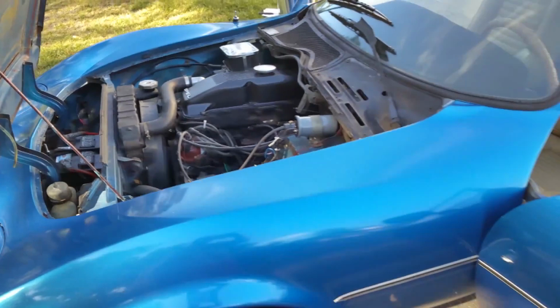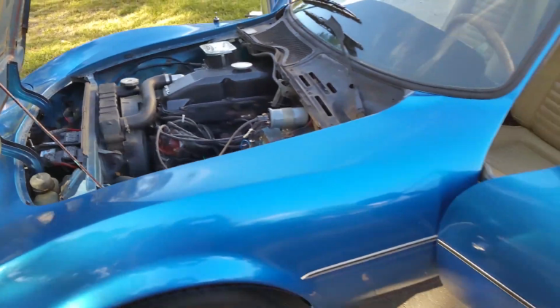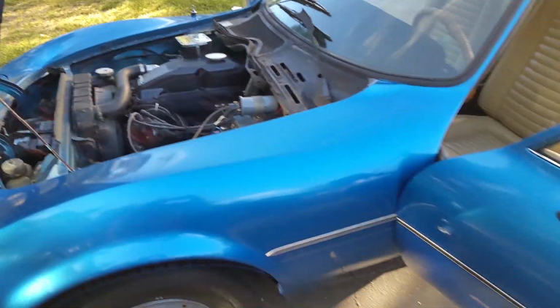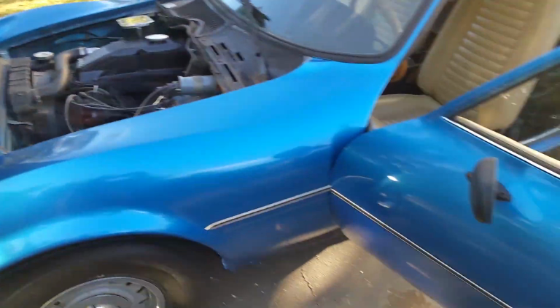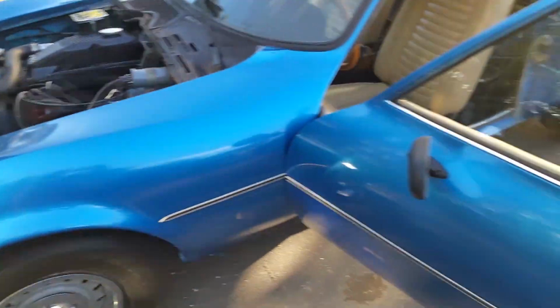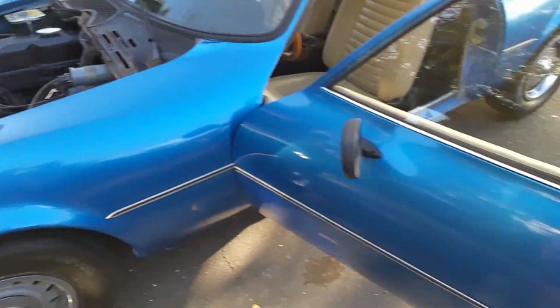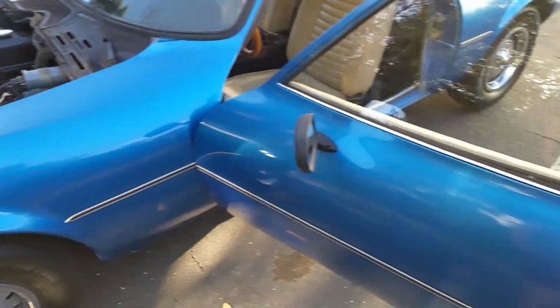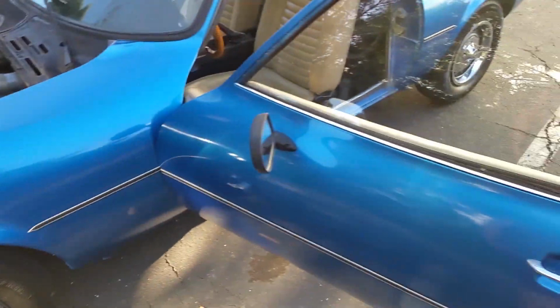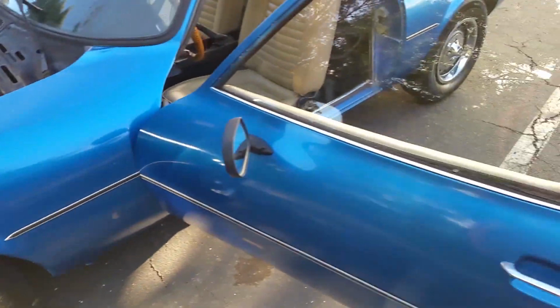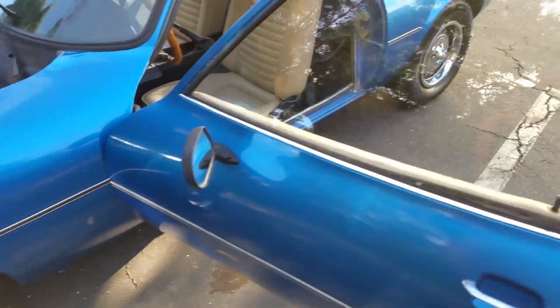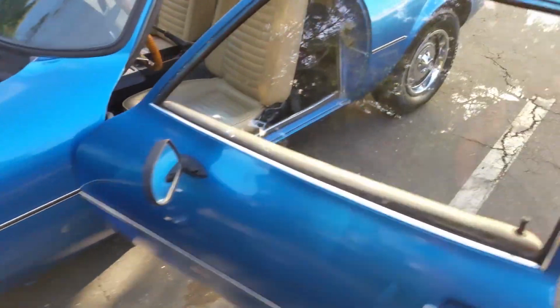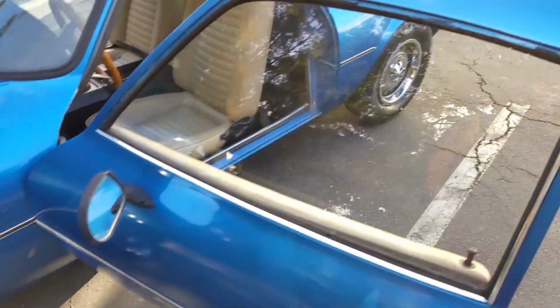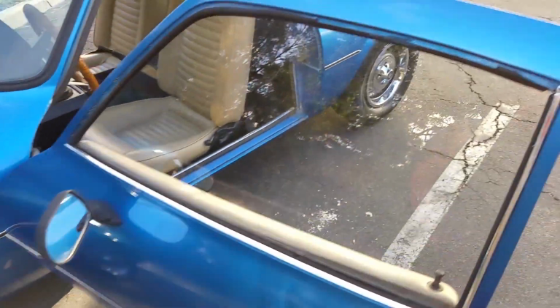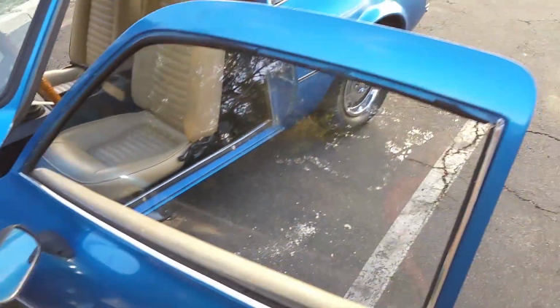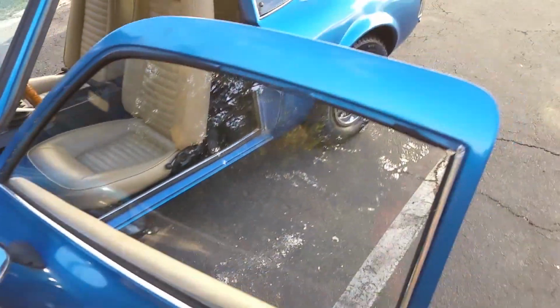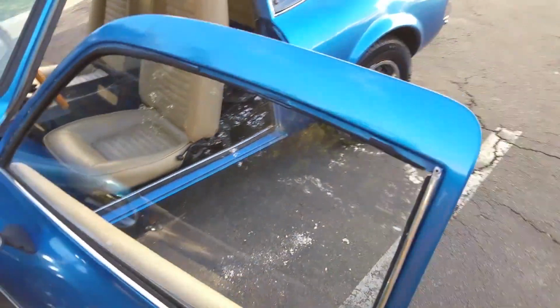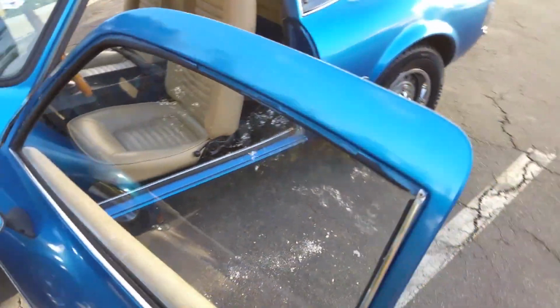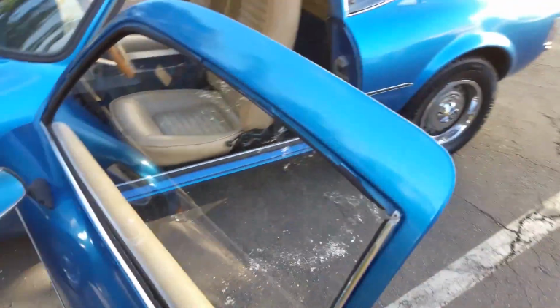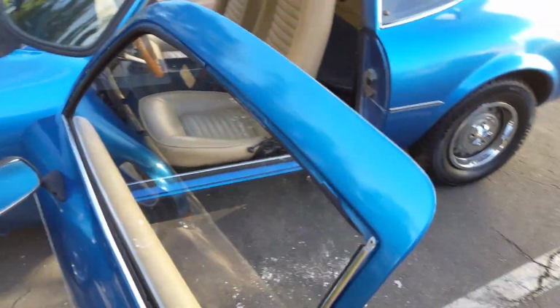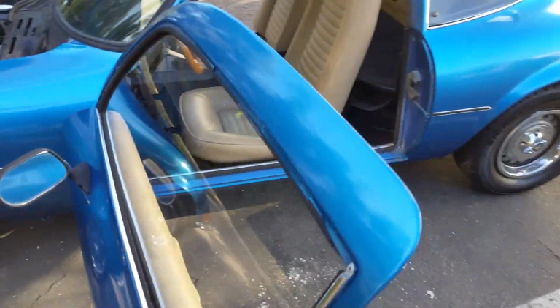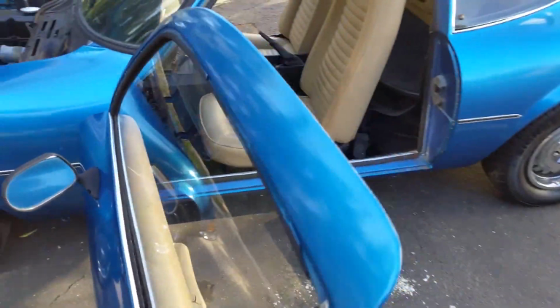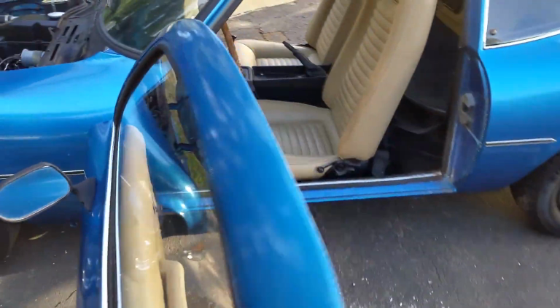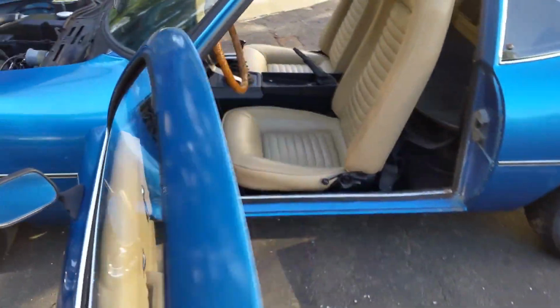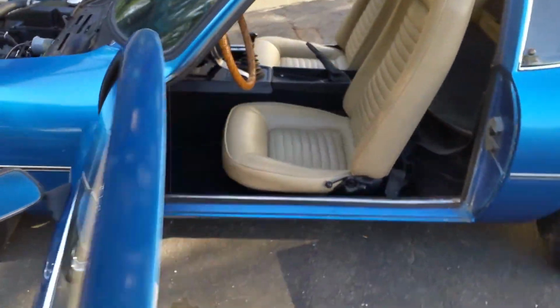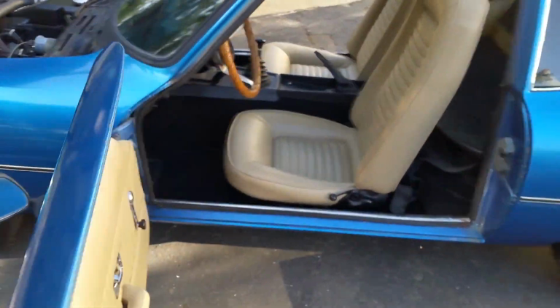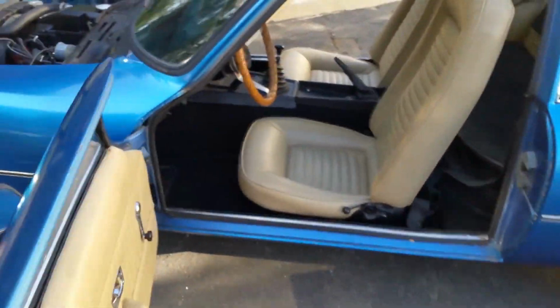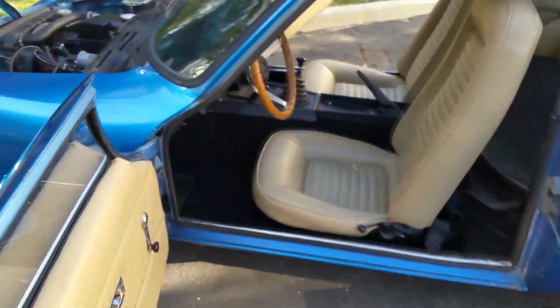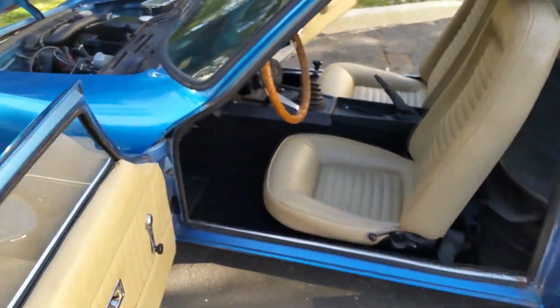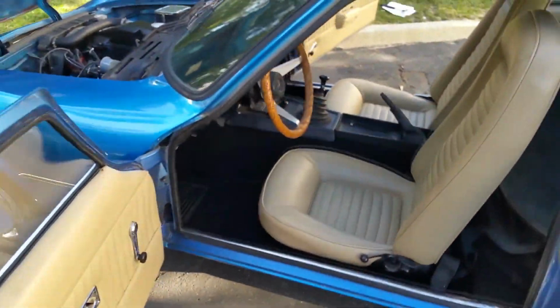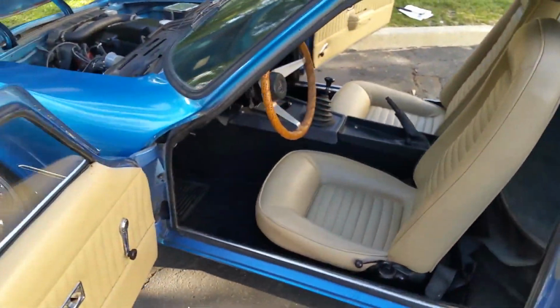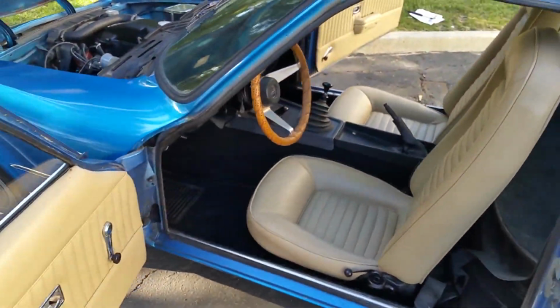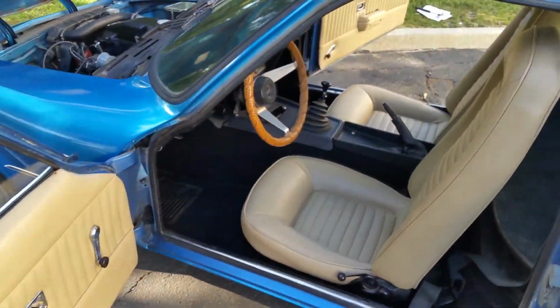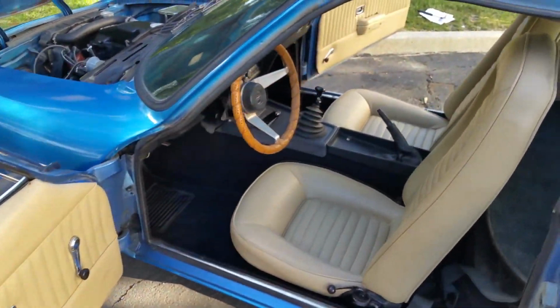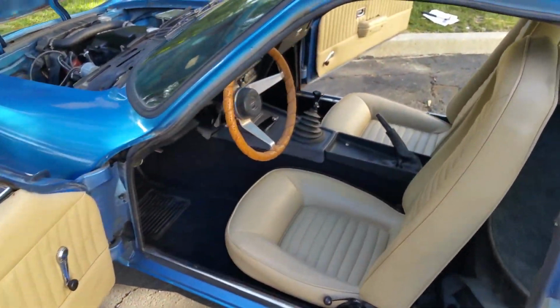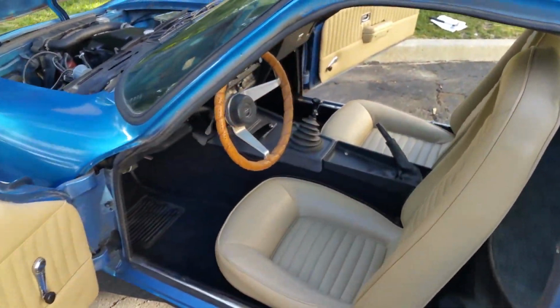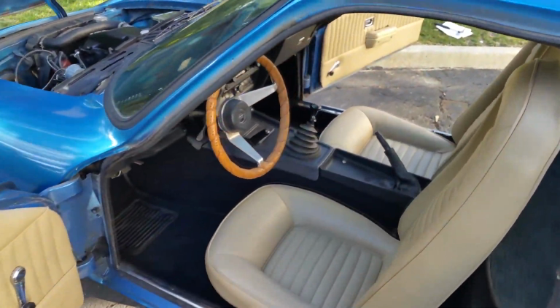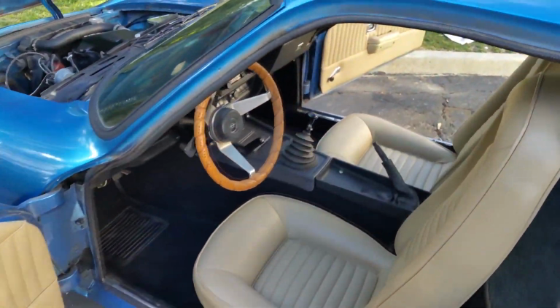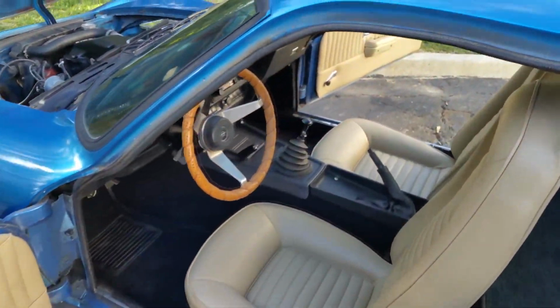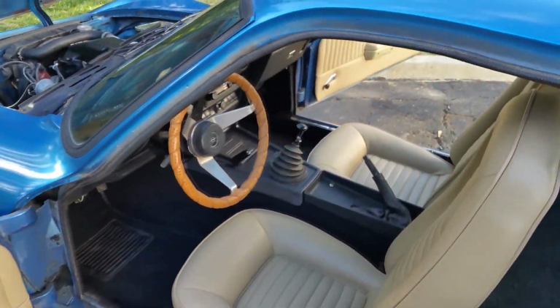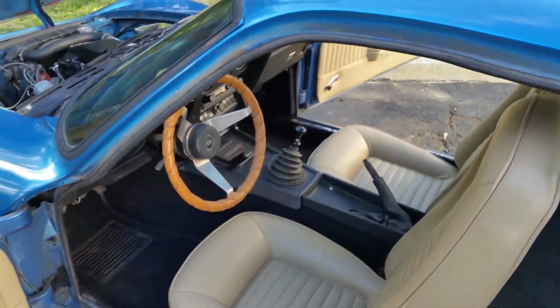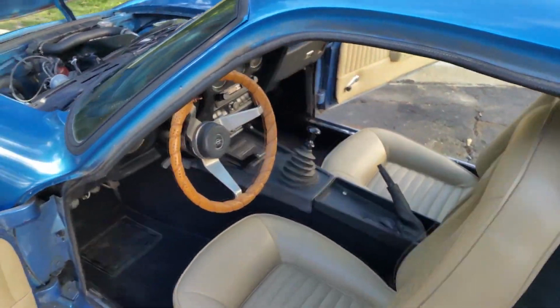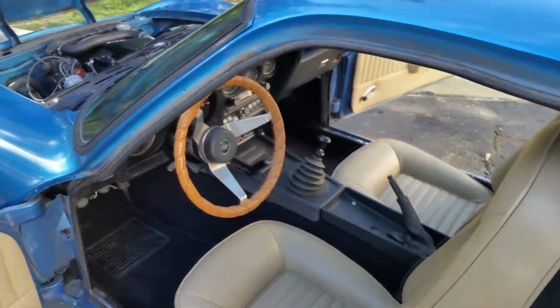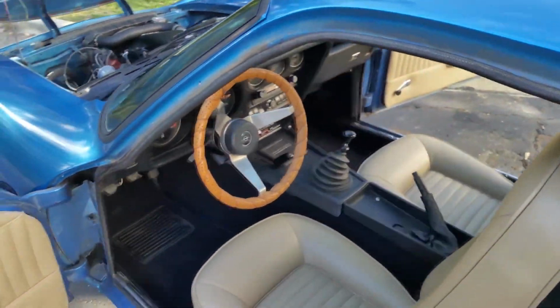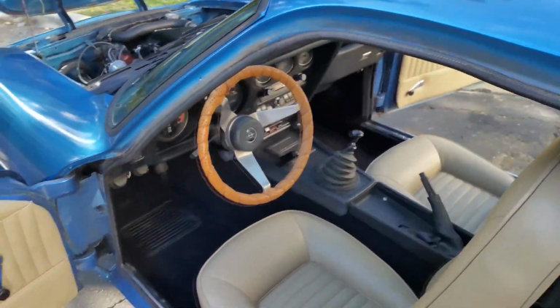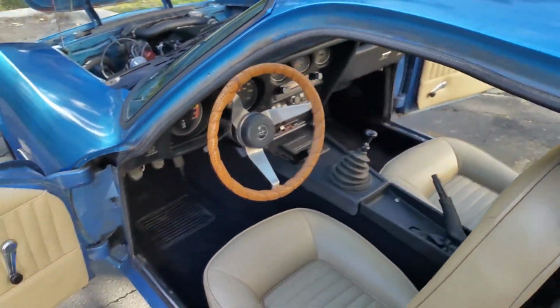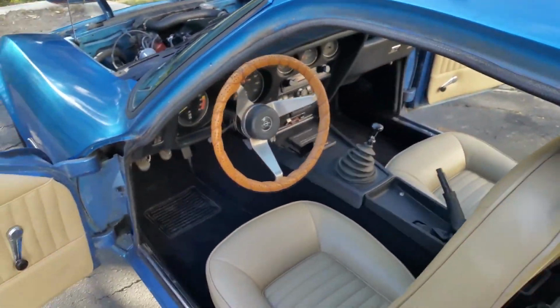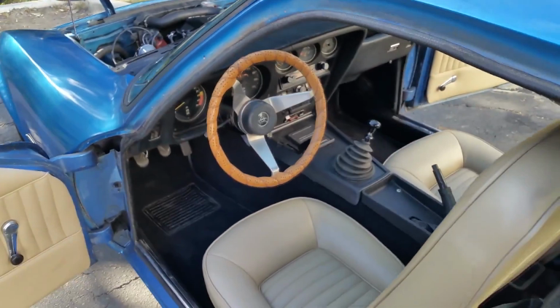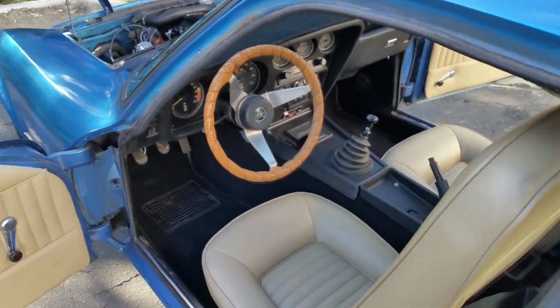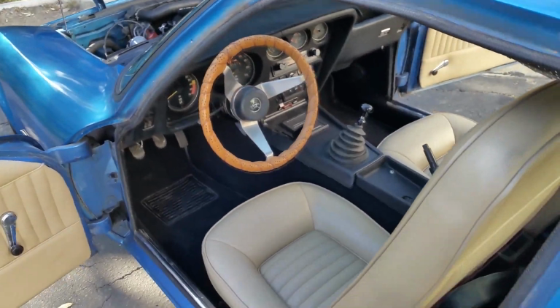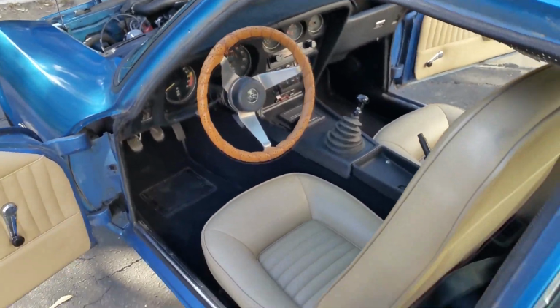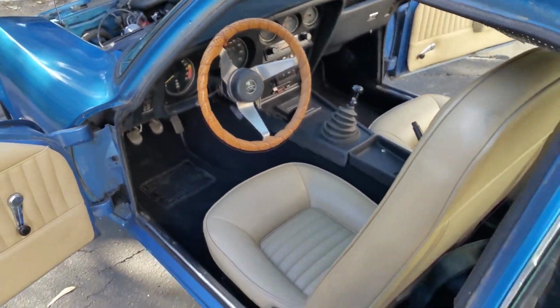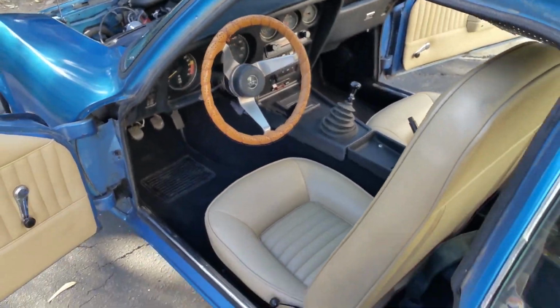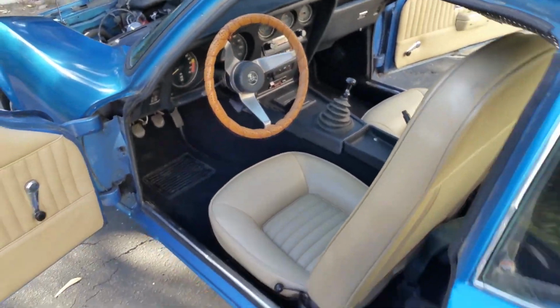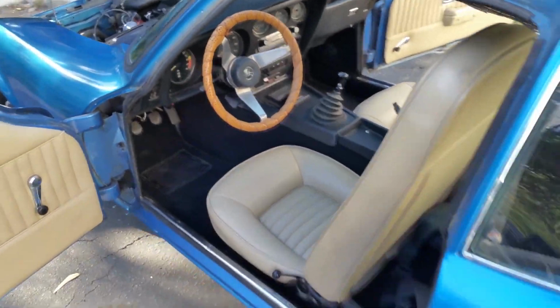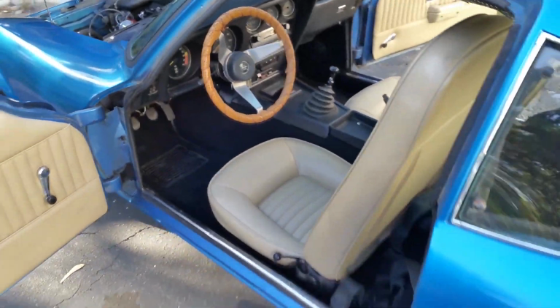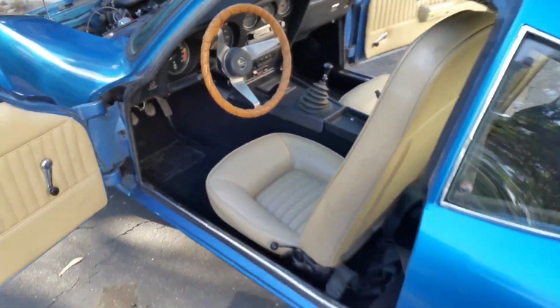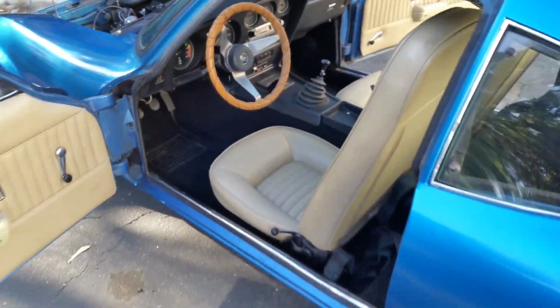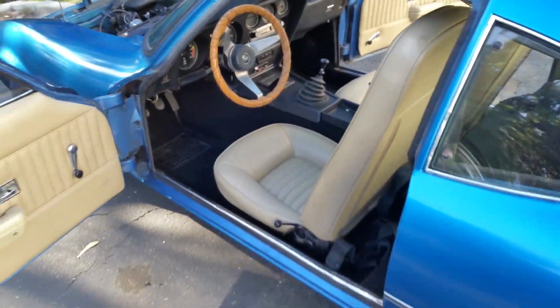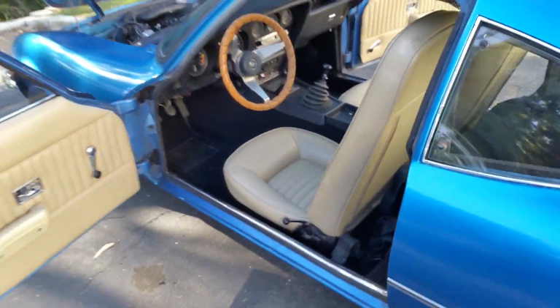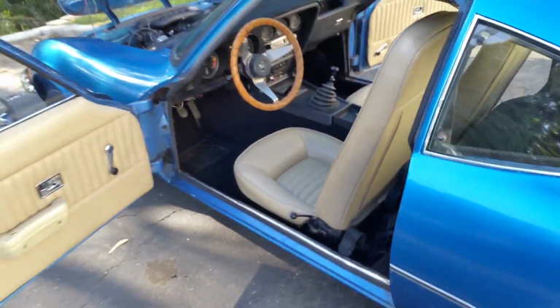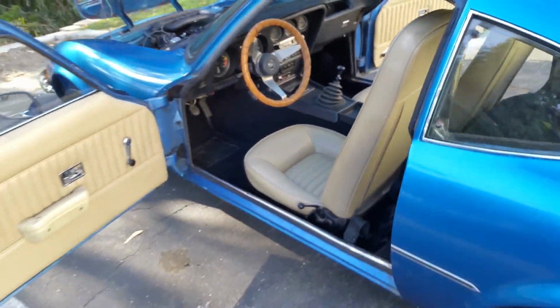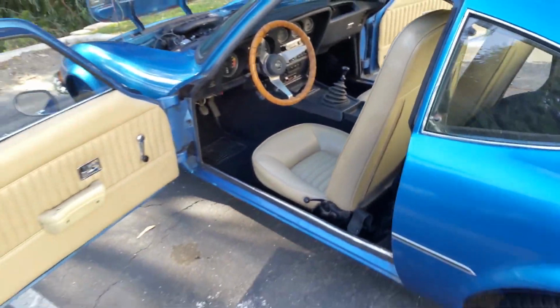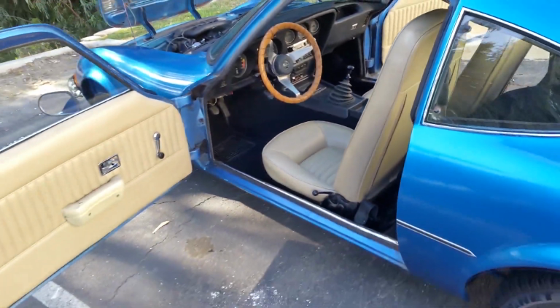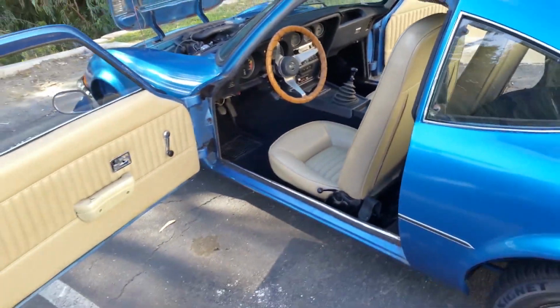Good oil pressure, choke works. Yeah, very nice driver.